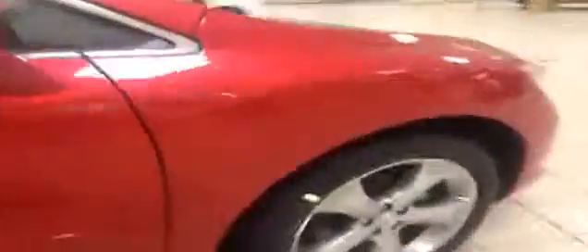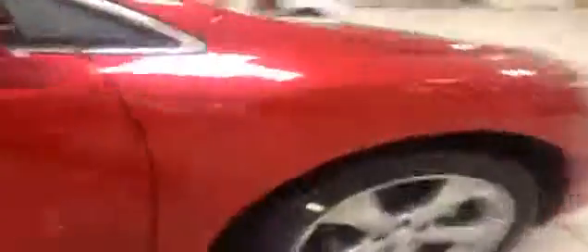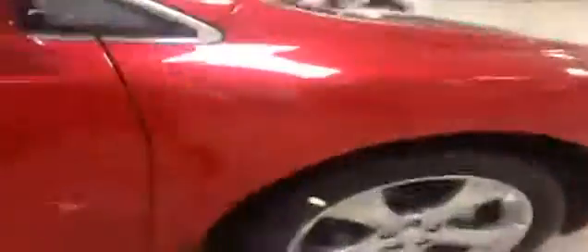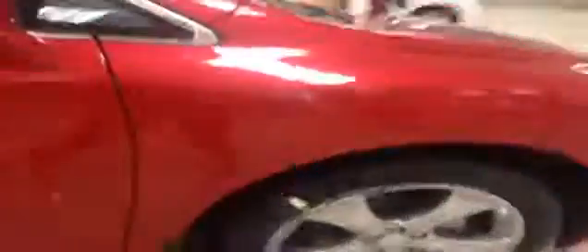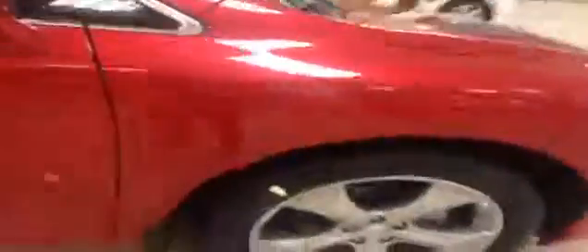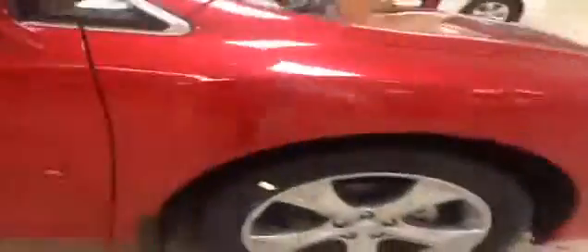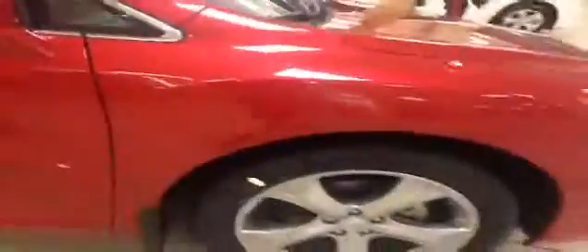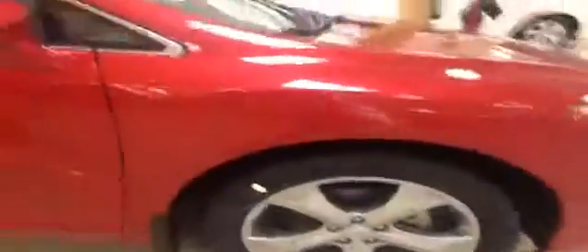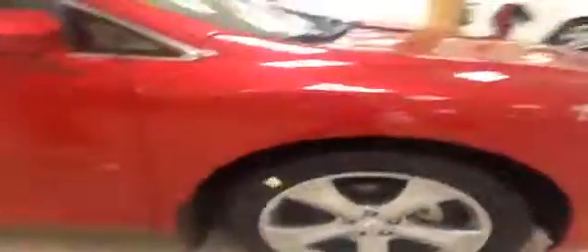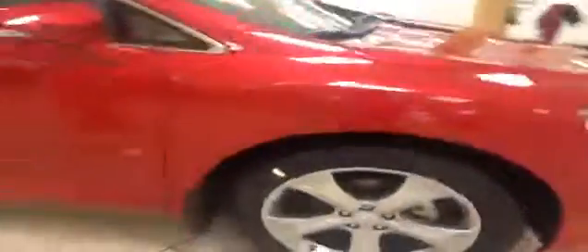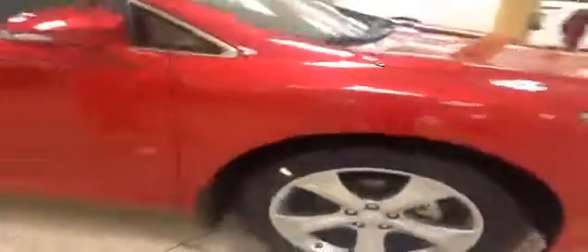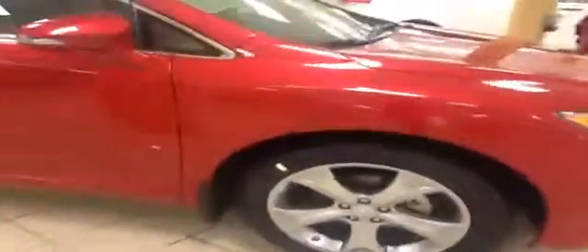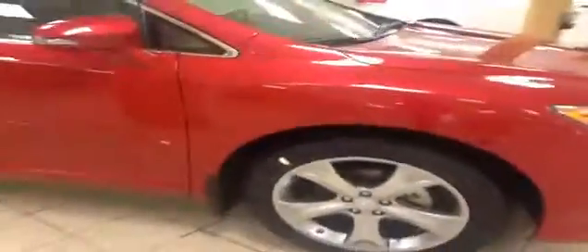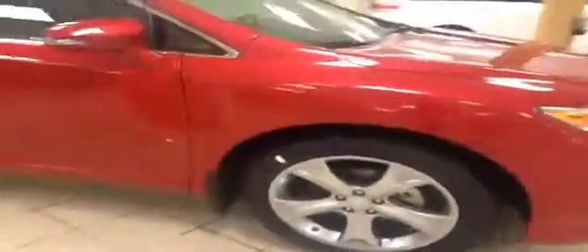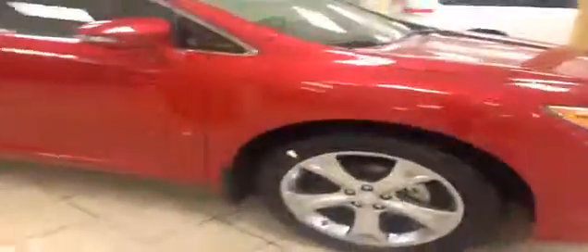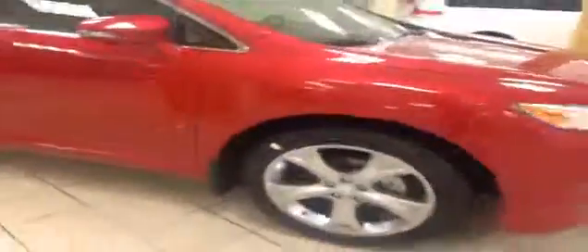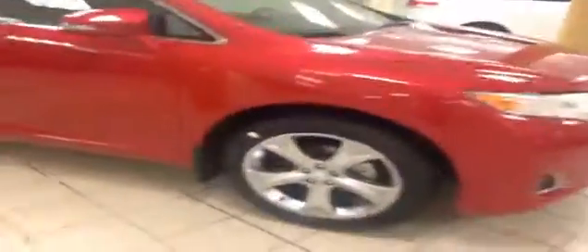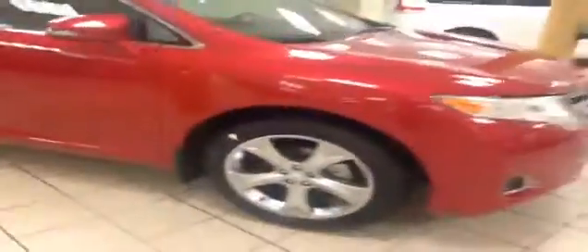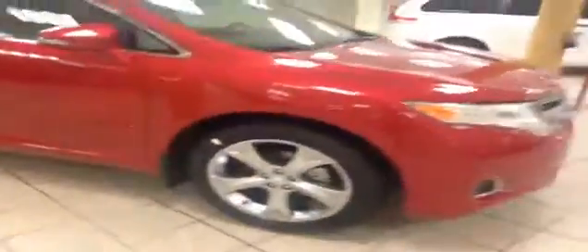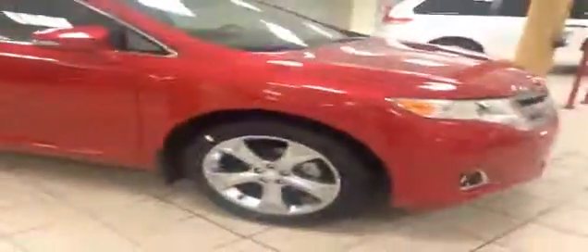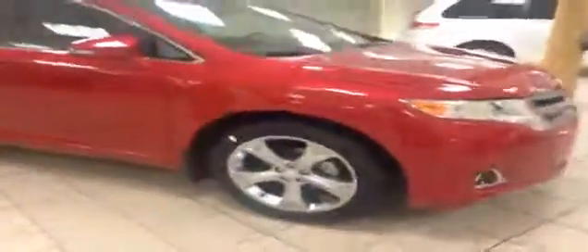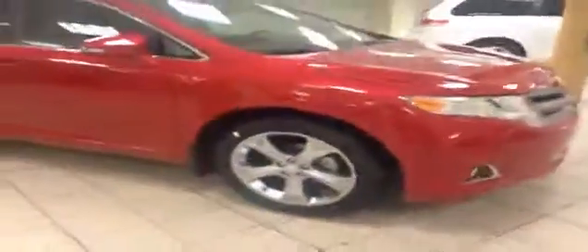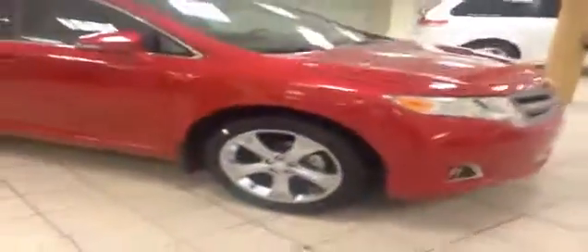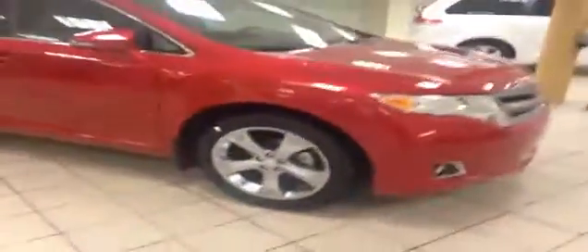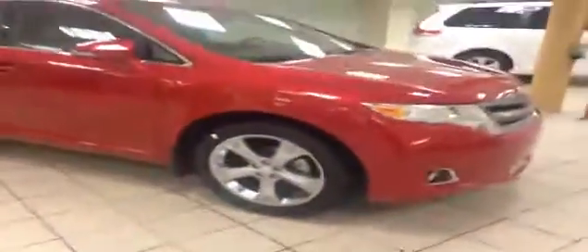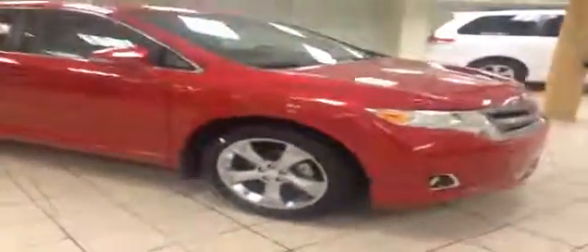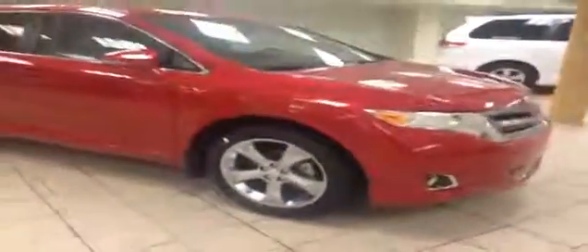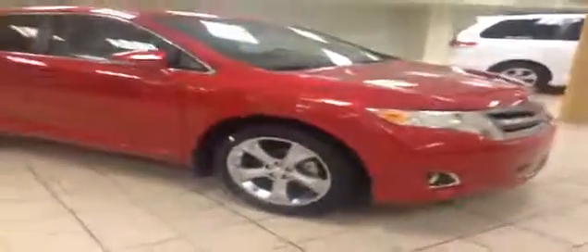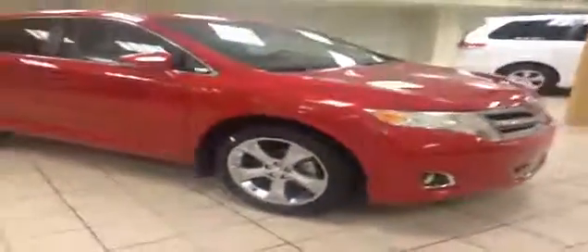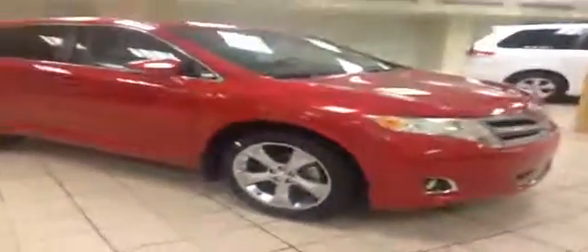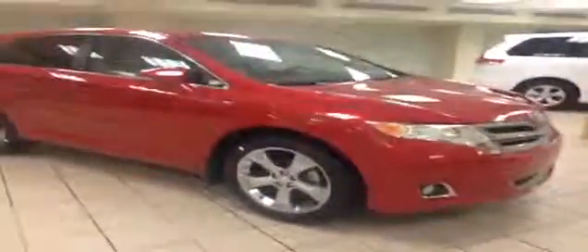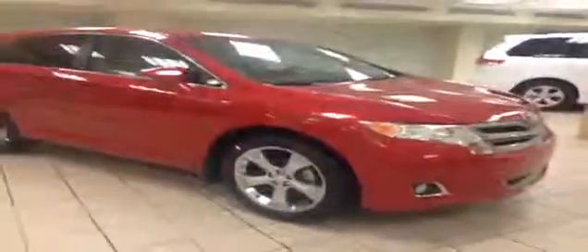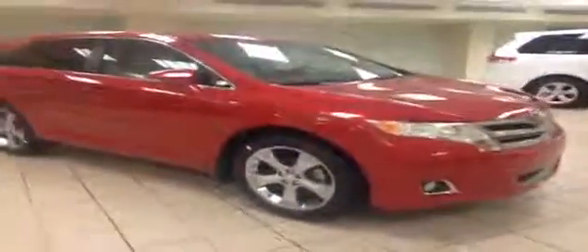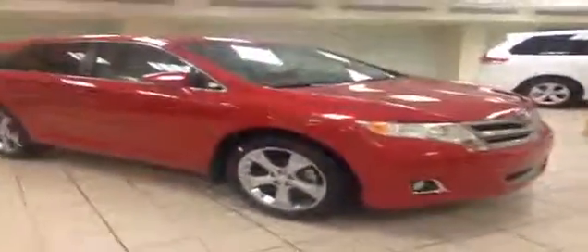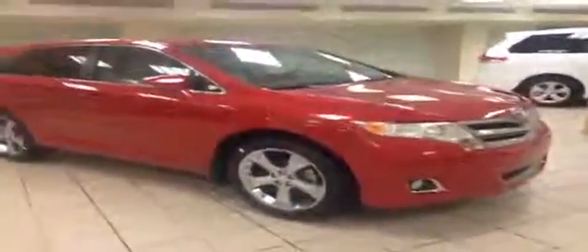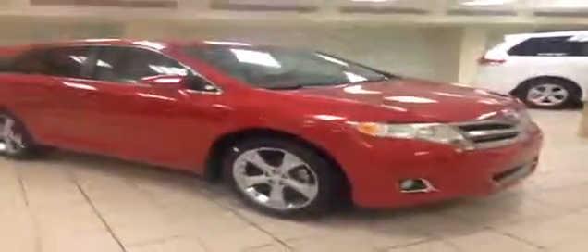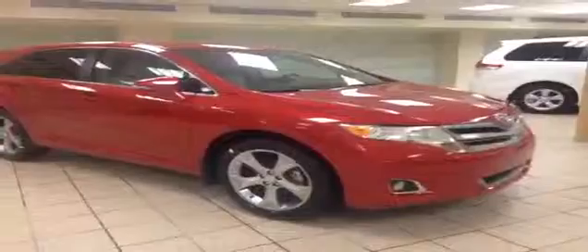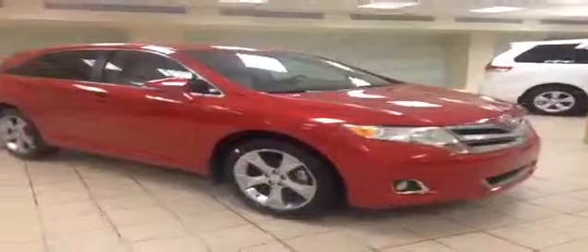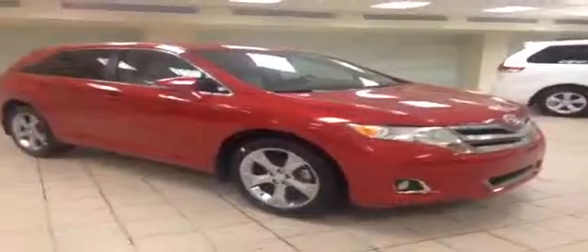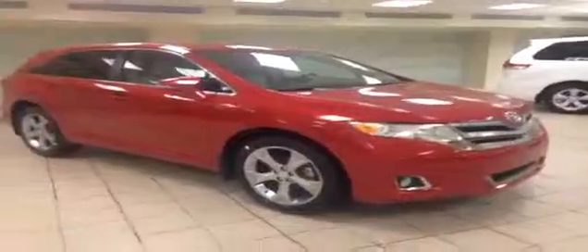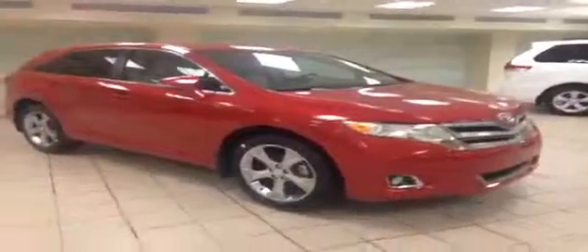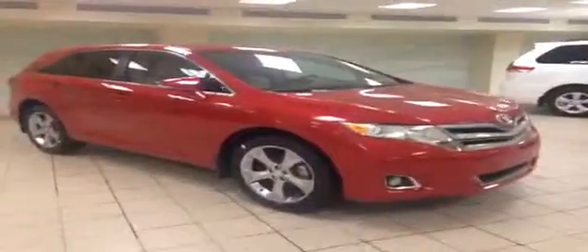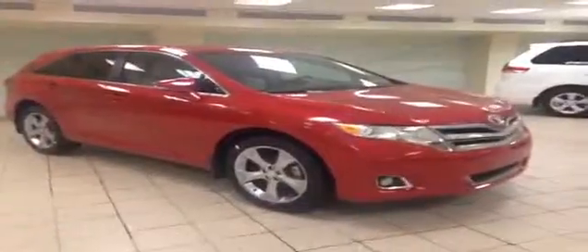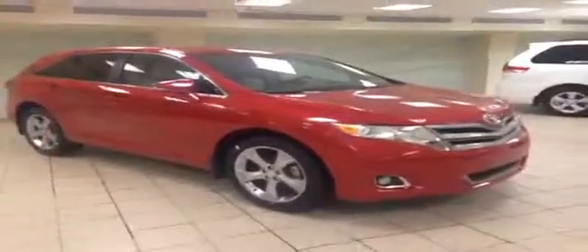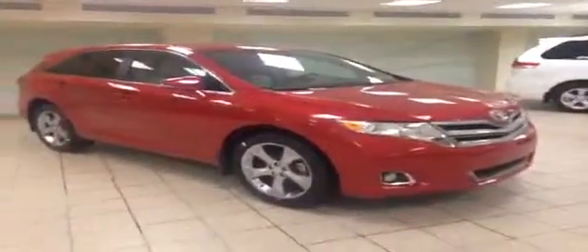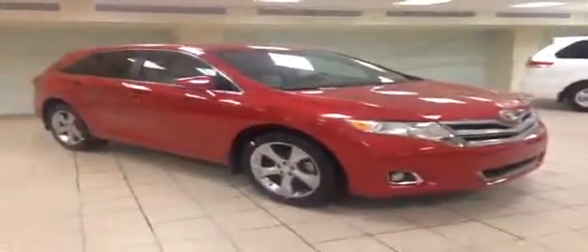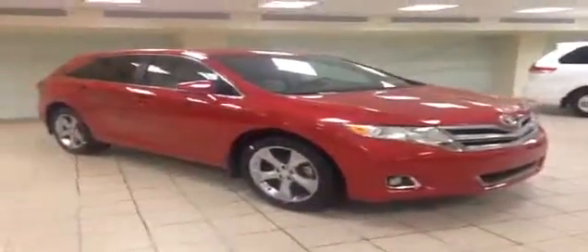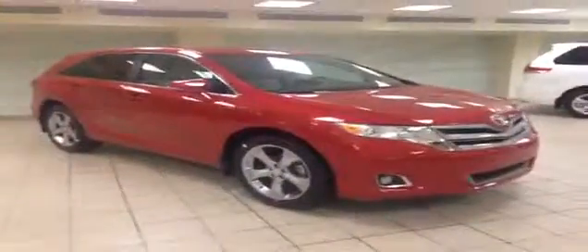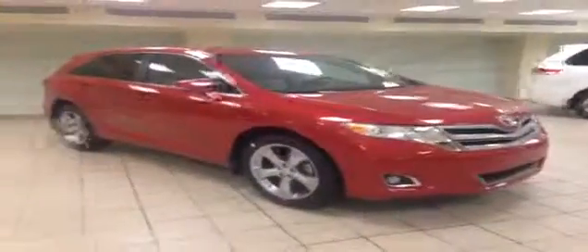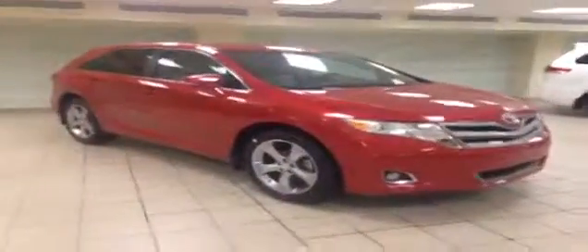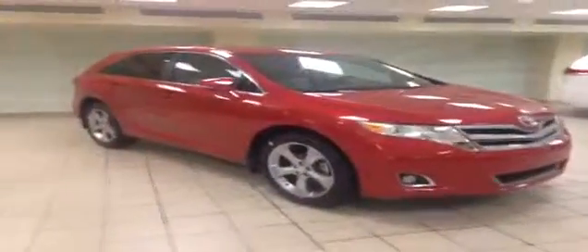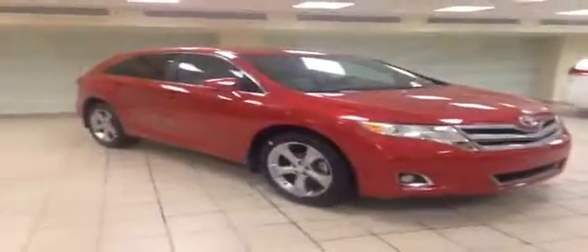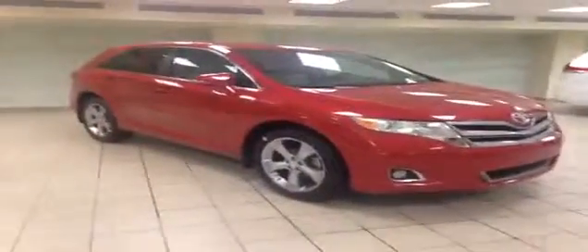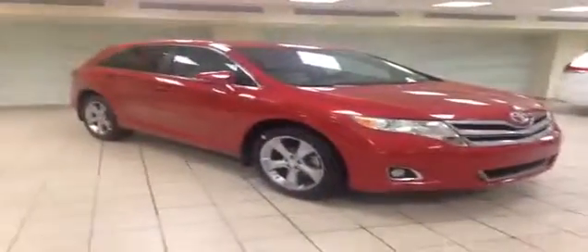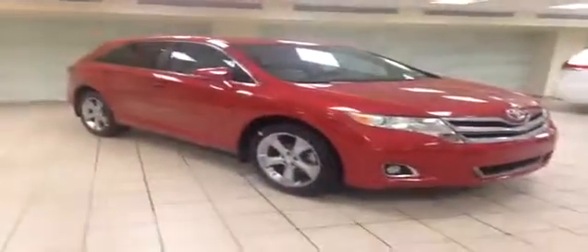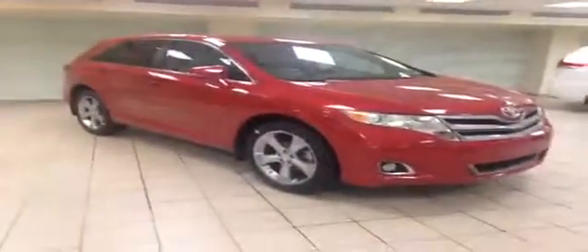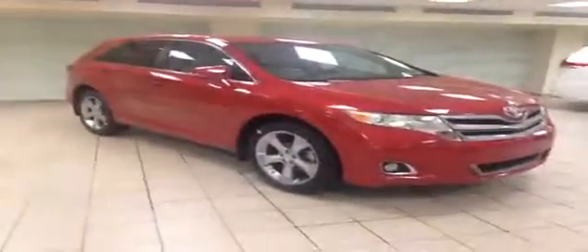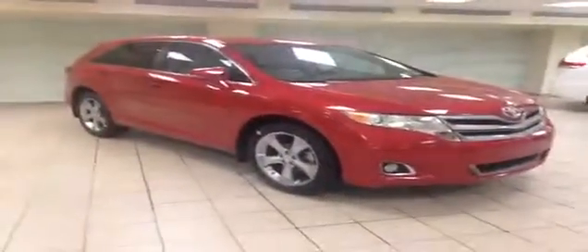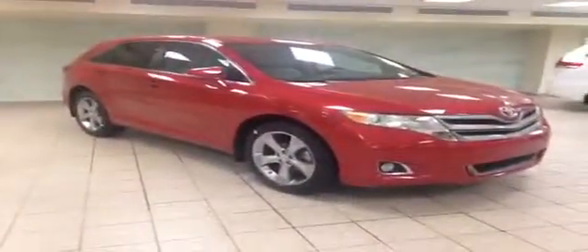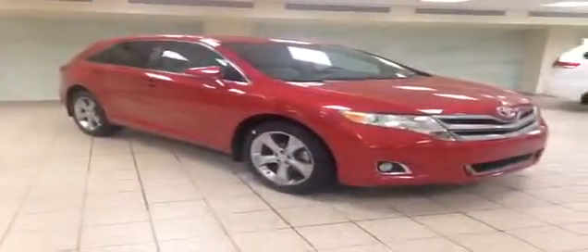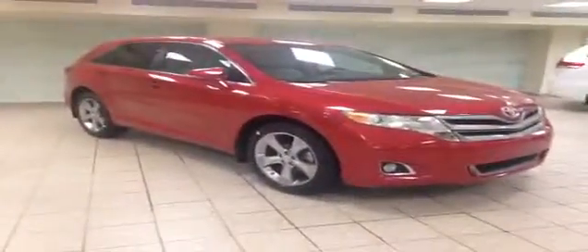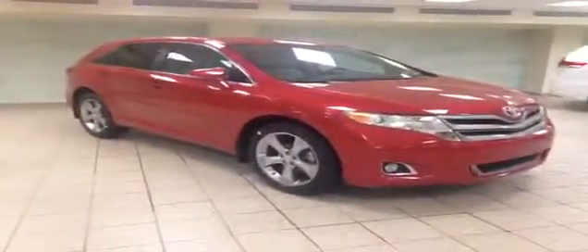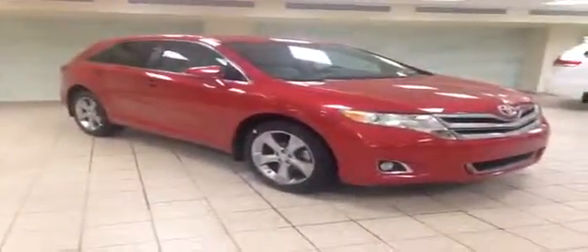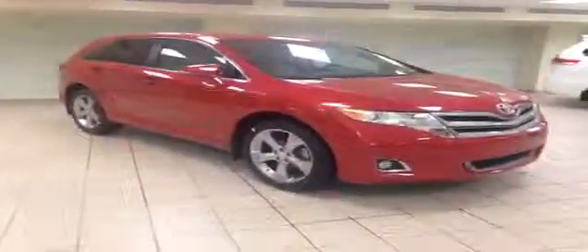This is just one of the new vehicles we have here at Charles Gunn Toyota. Please visit us online at www.charlesgunnetoyota.com.